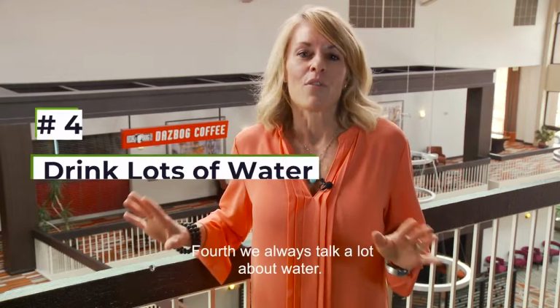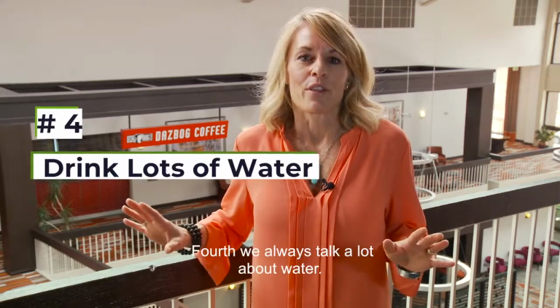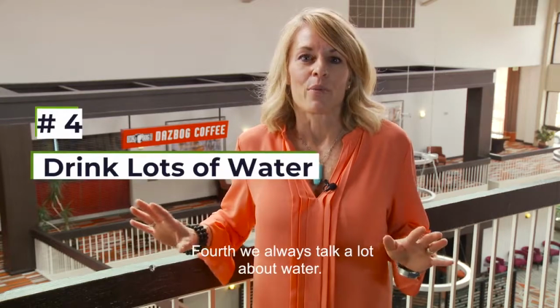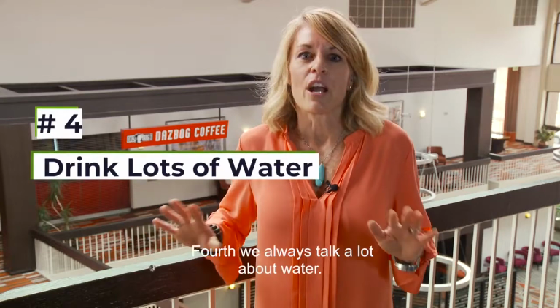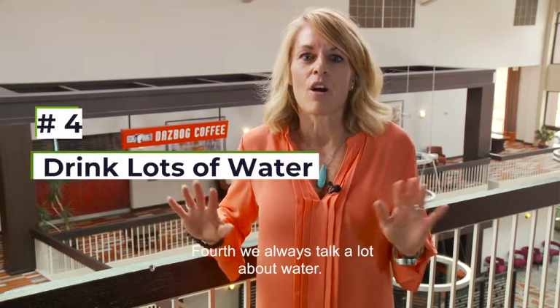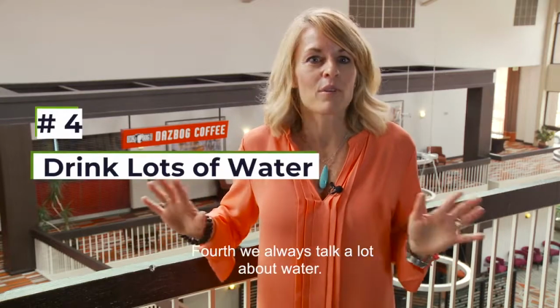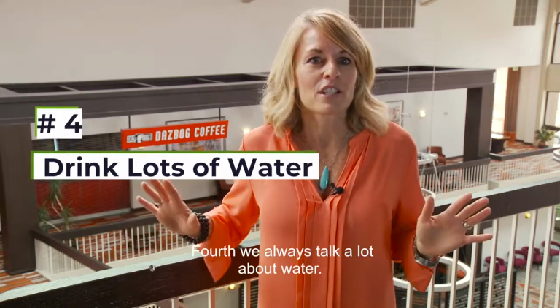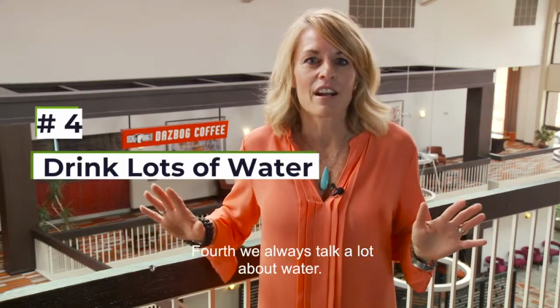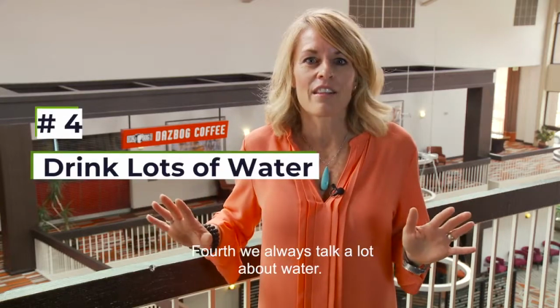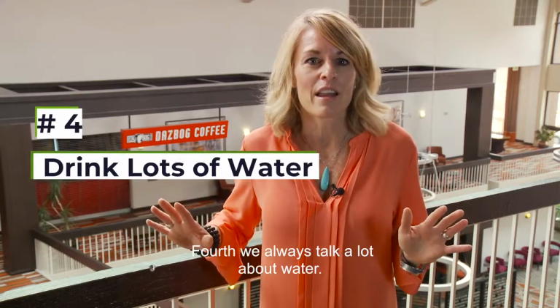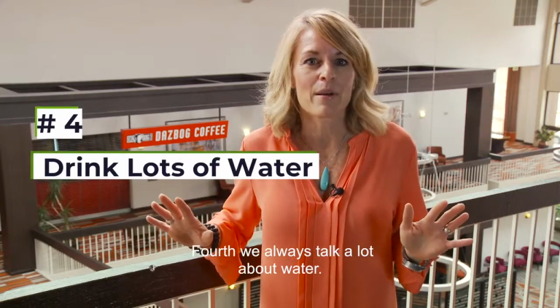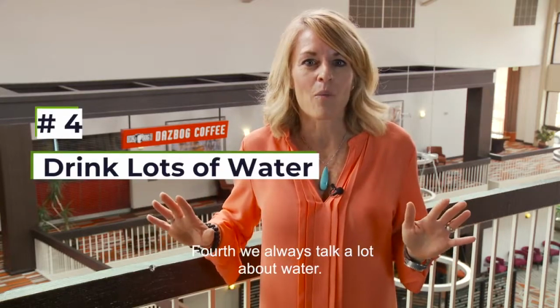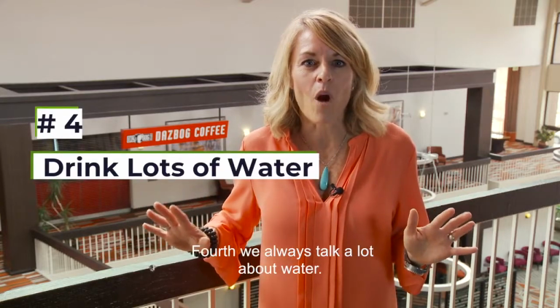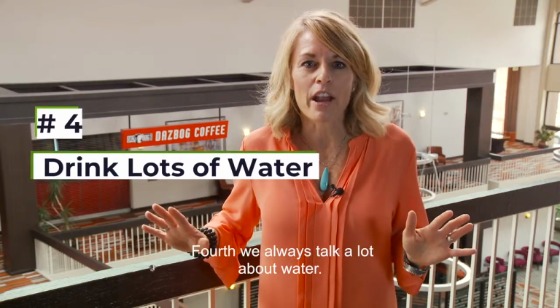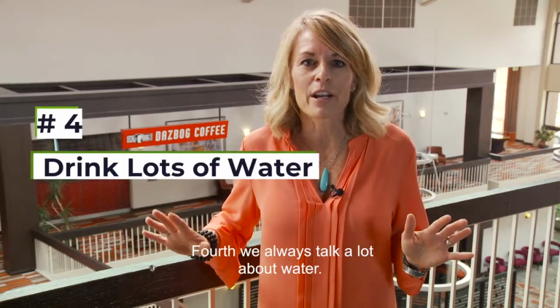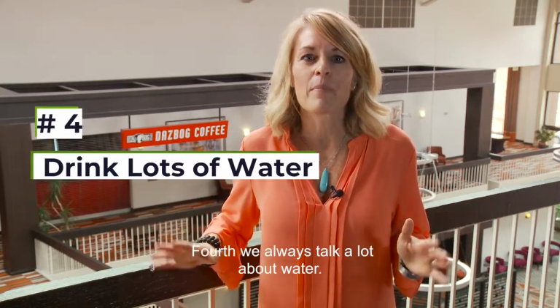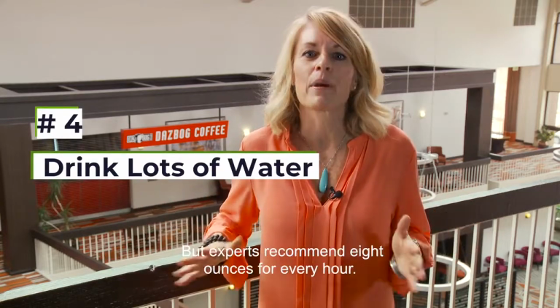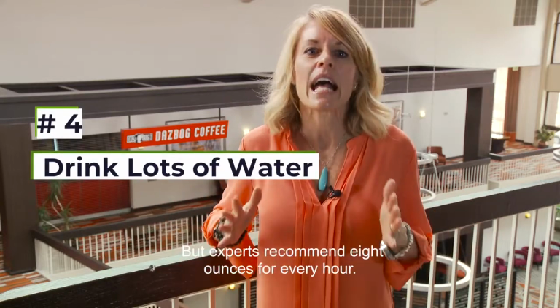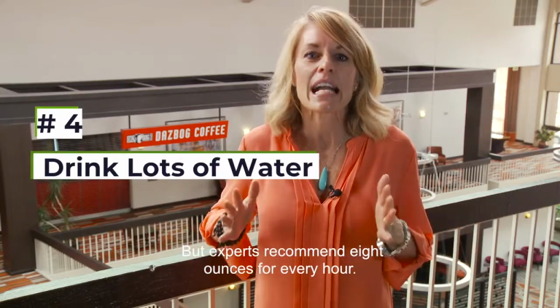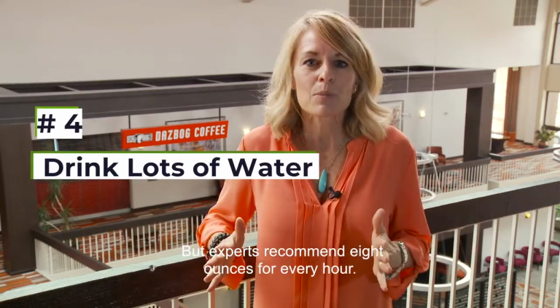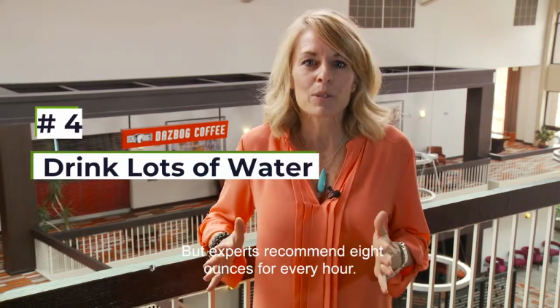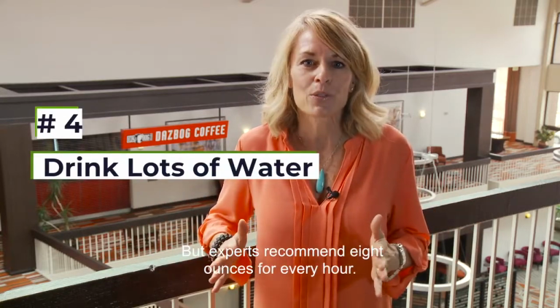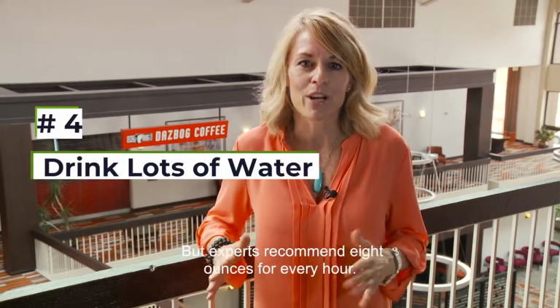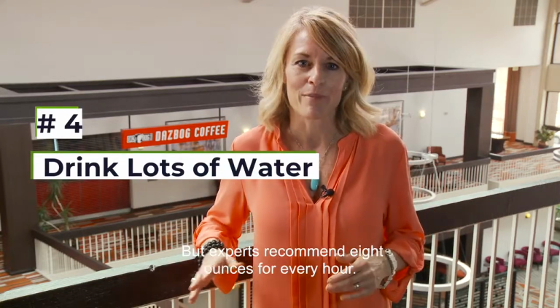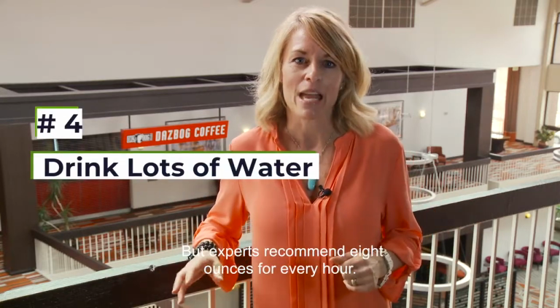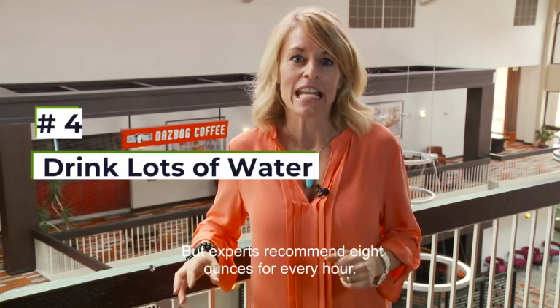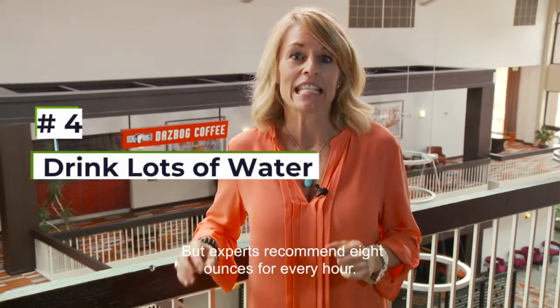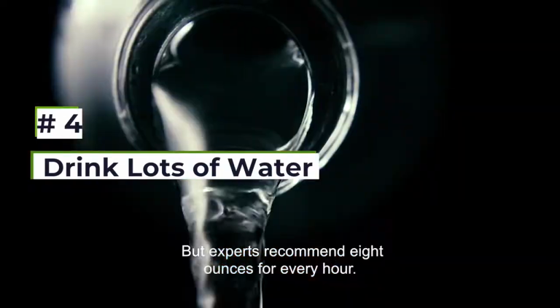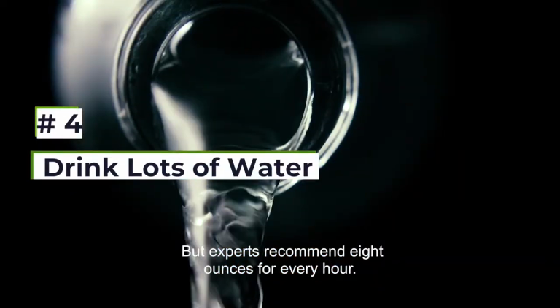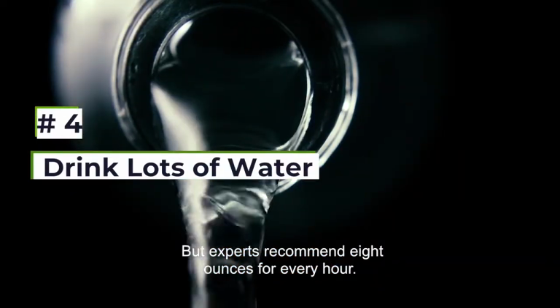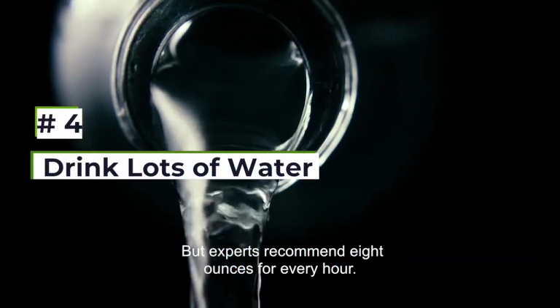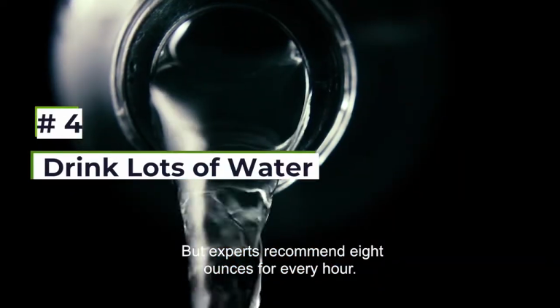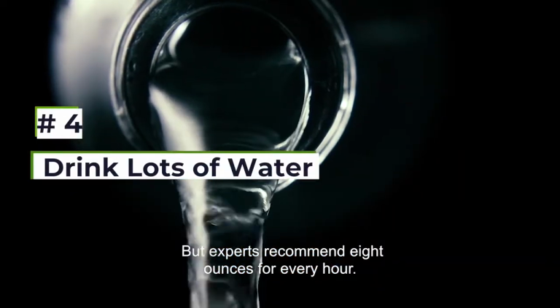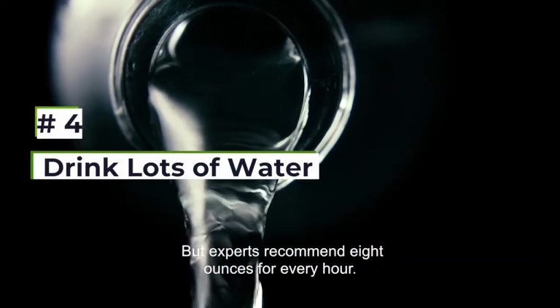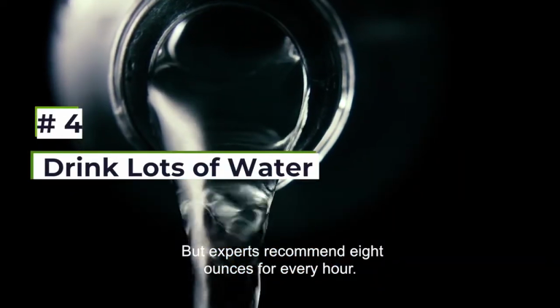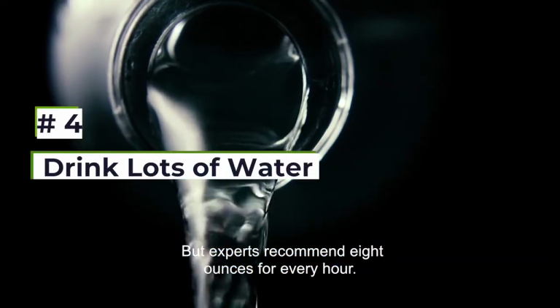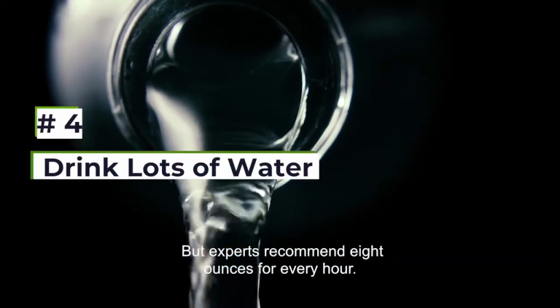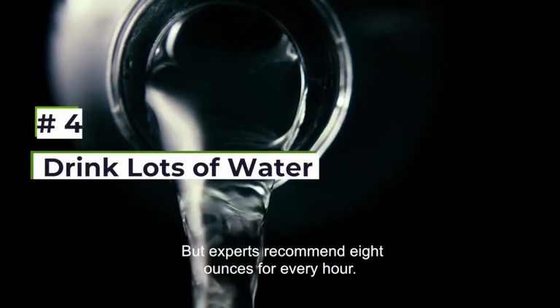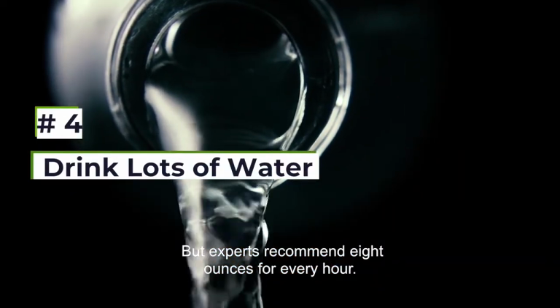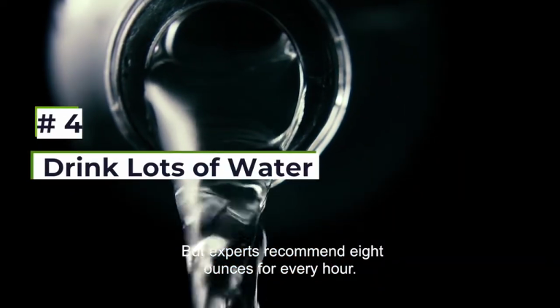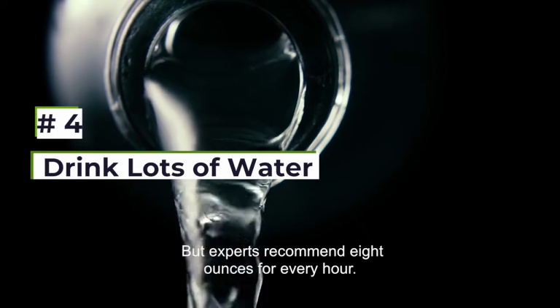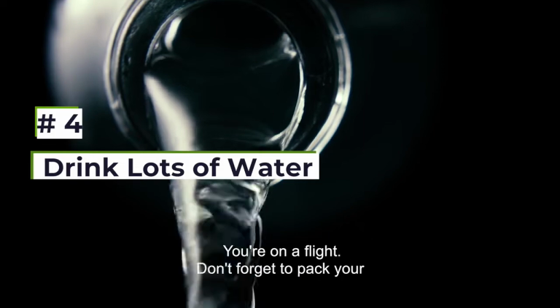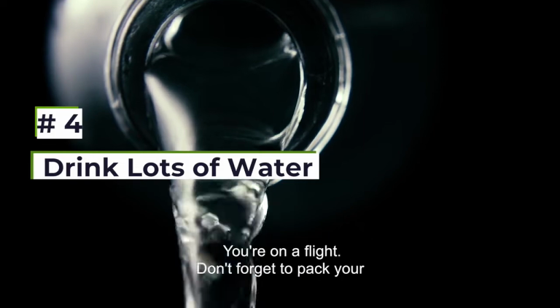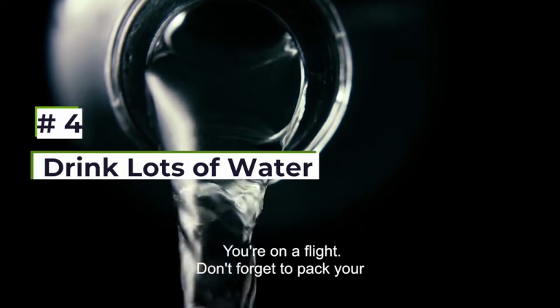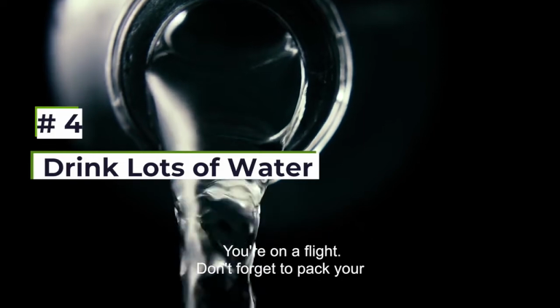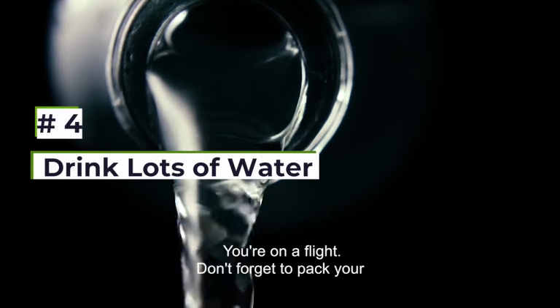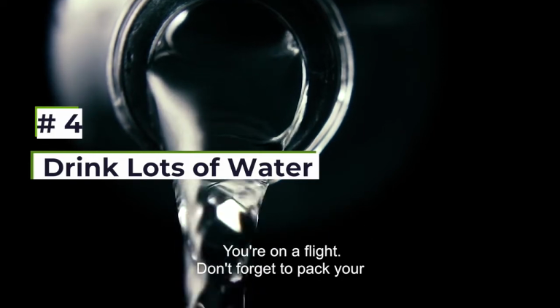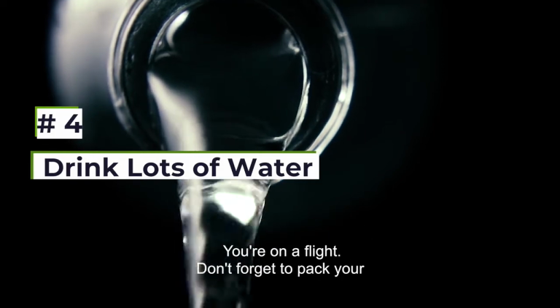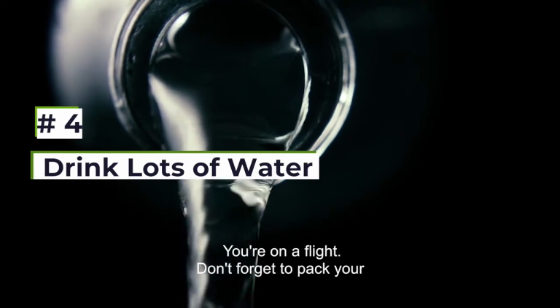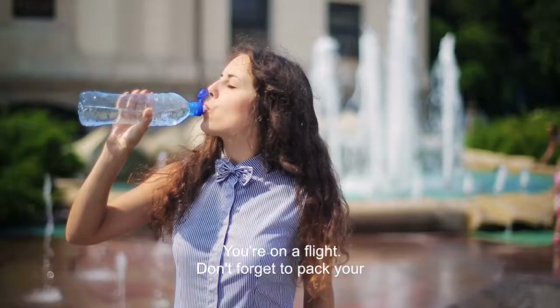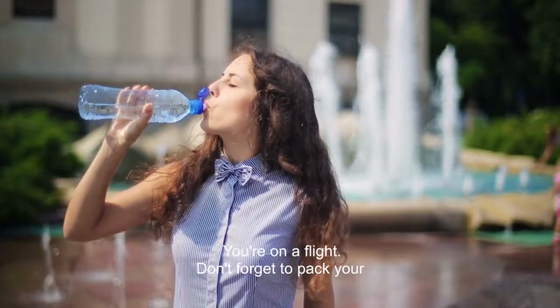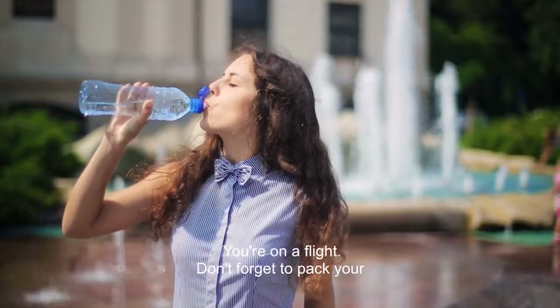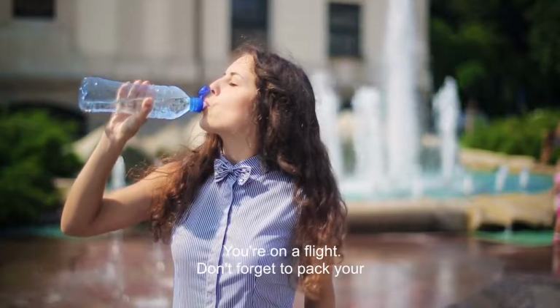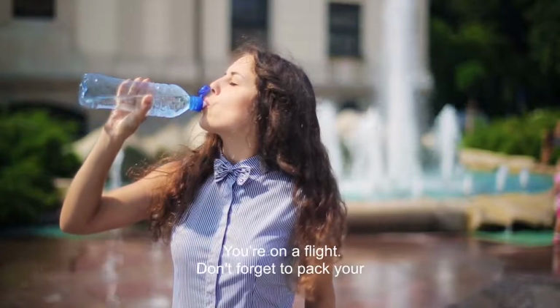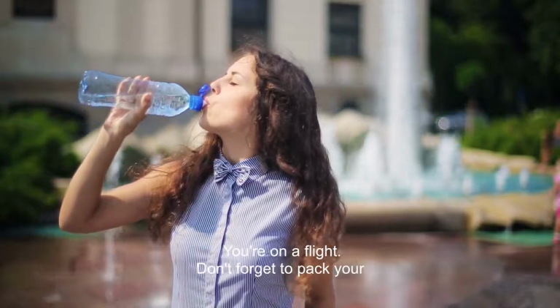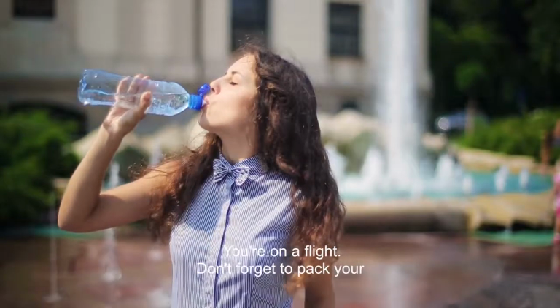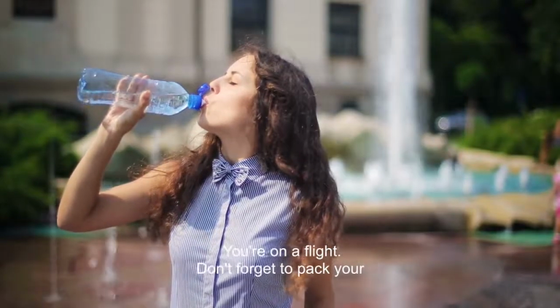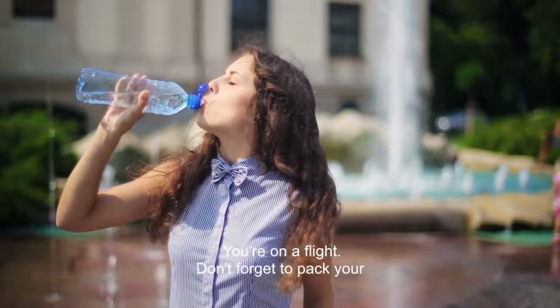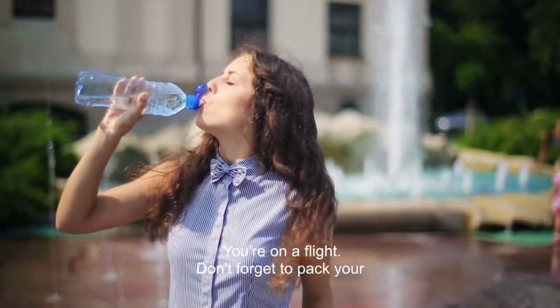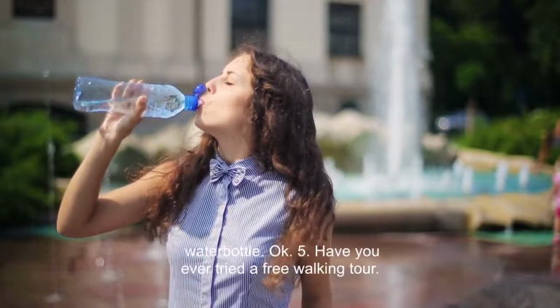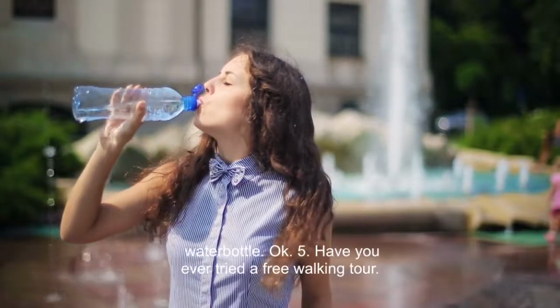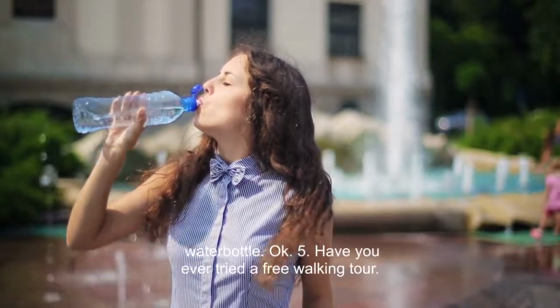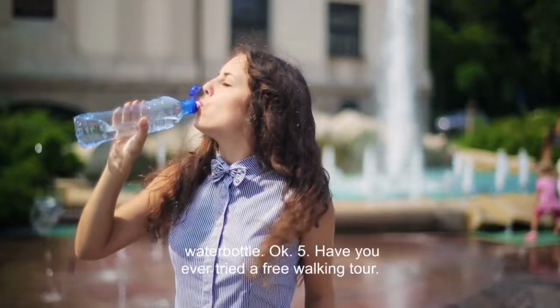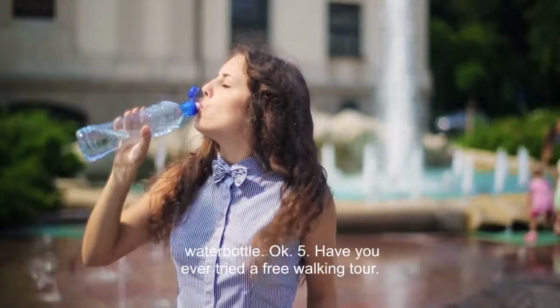Fourth, we always talk a lot about water but experts recommend eight ounces for every hour you're on a flight. Don't forget to pack your water bottle.